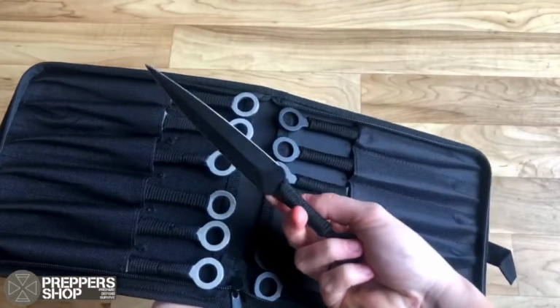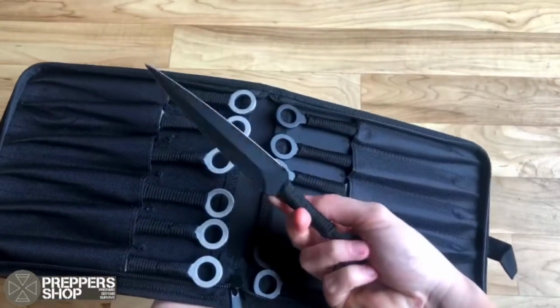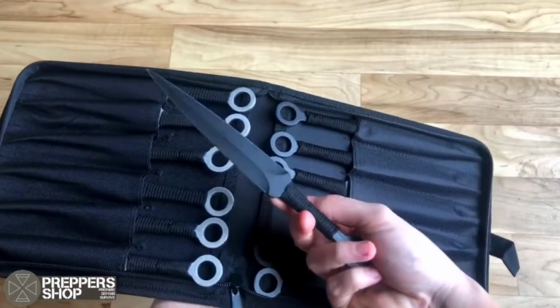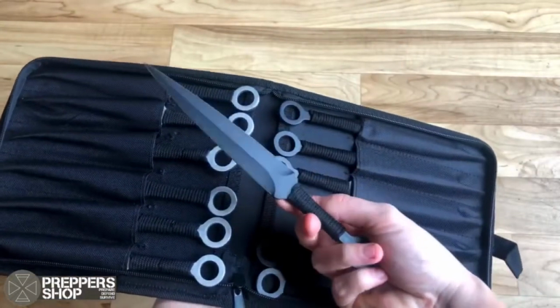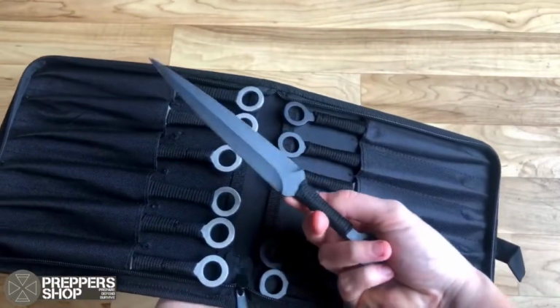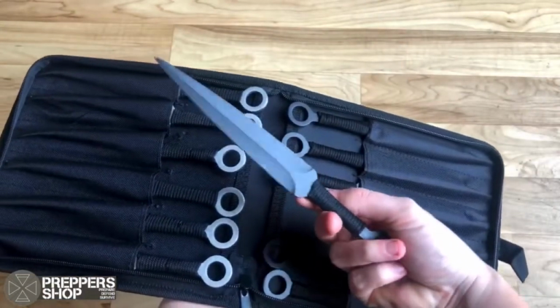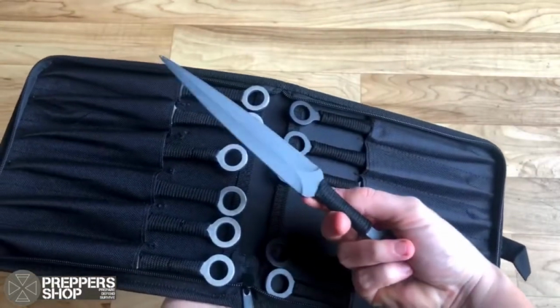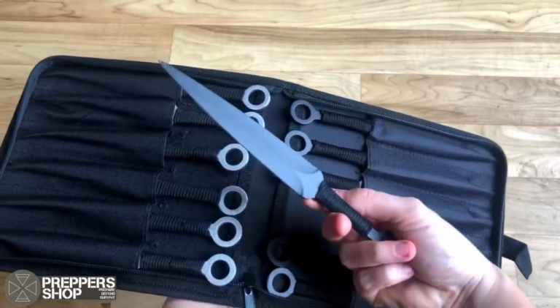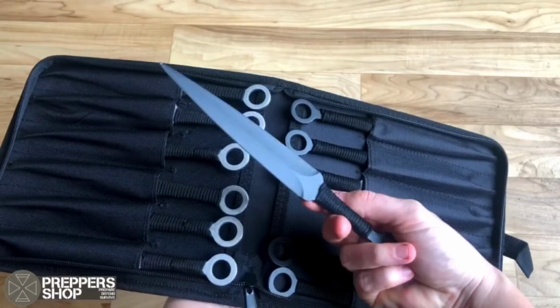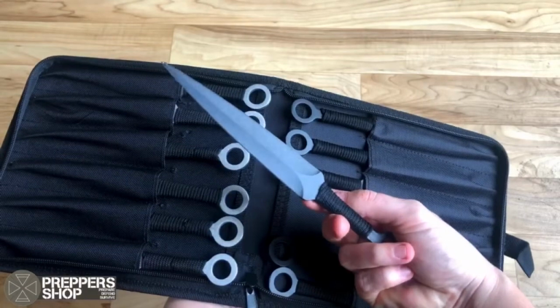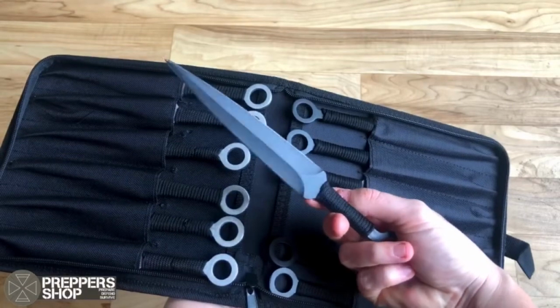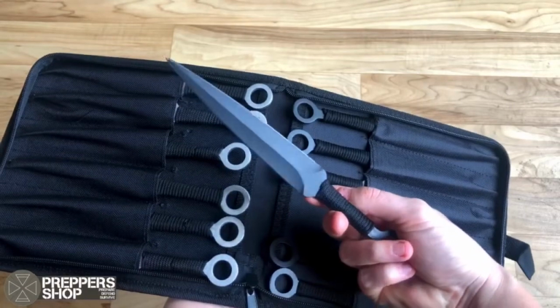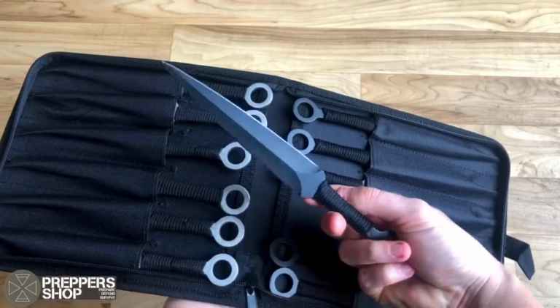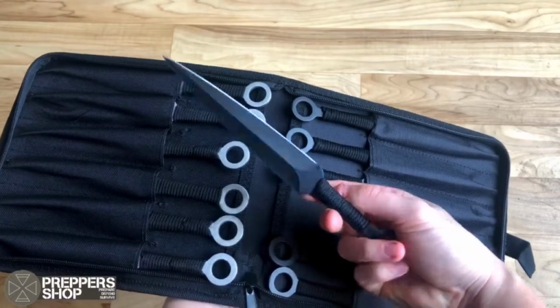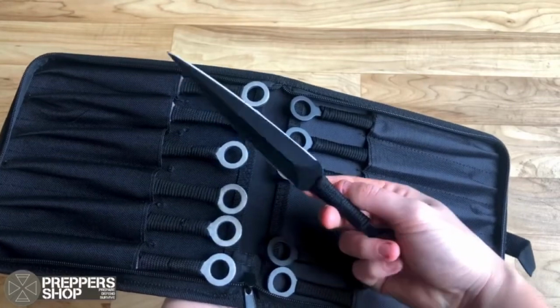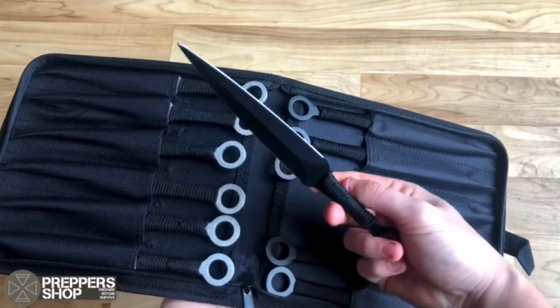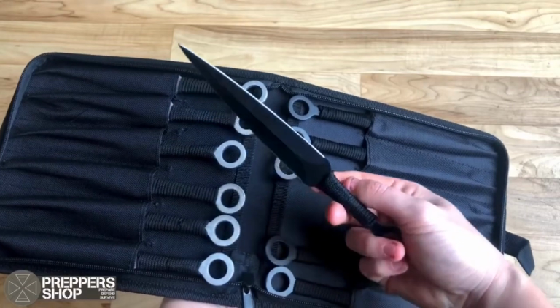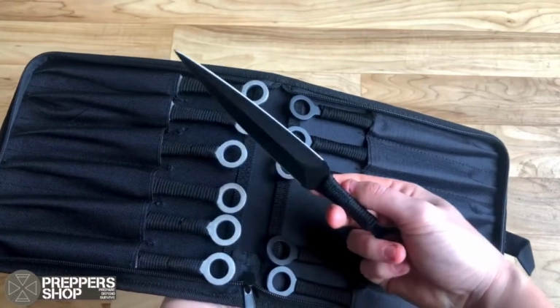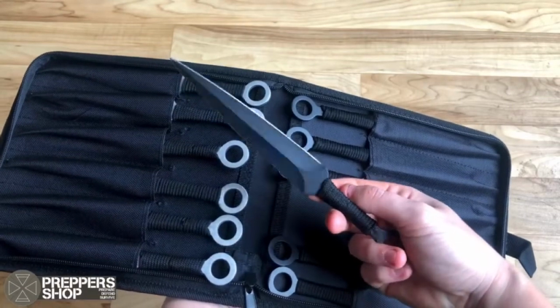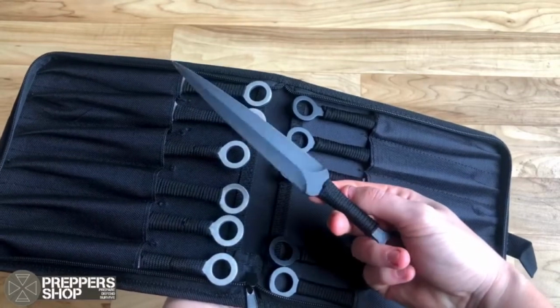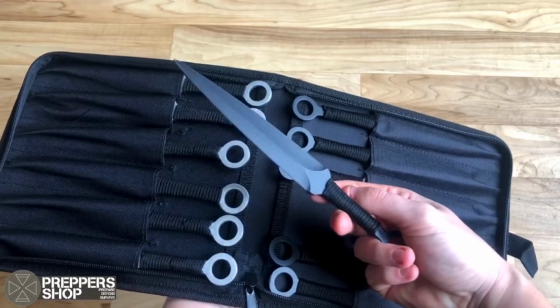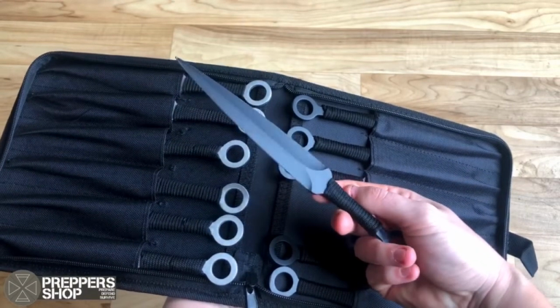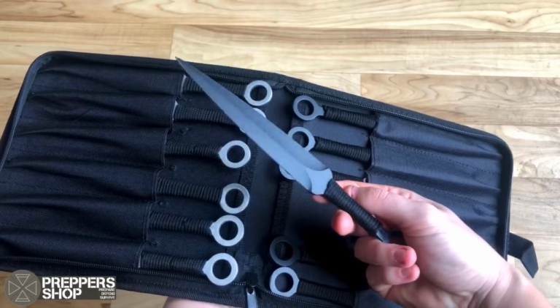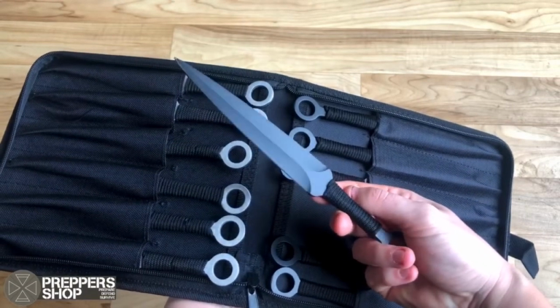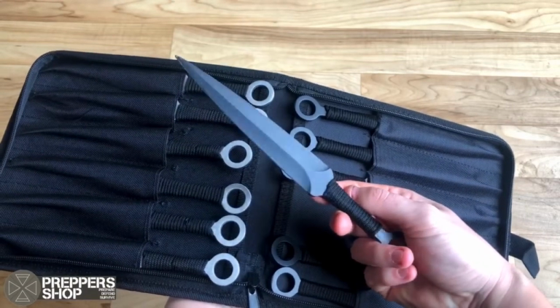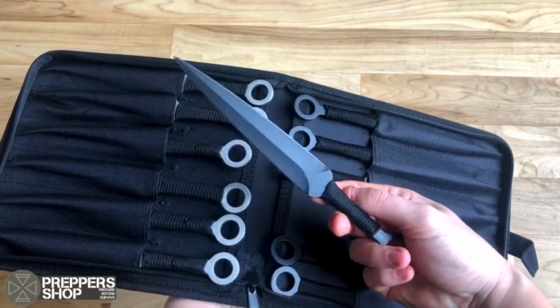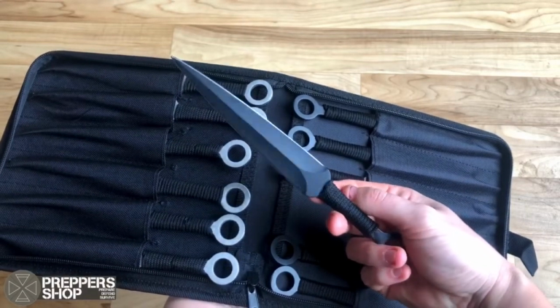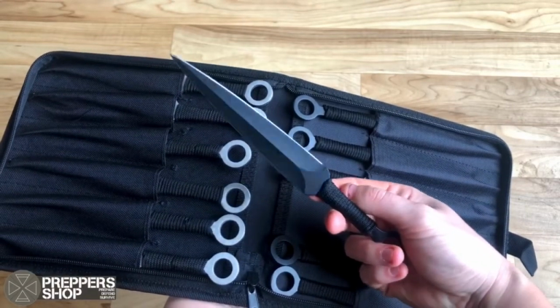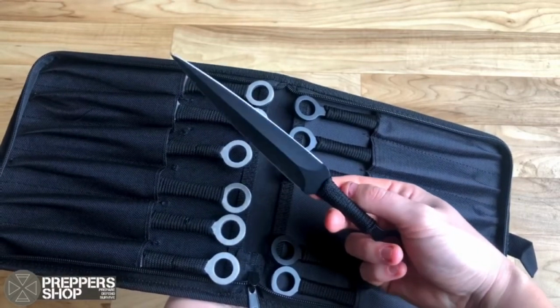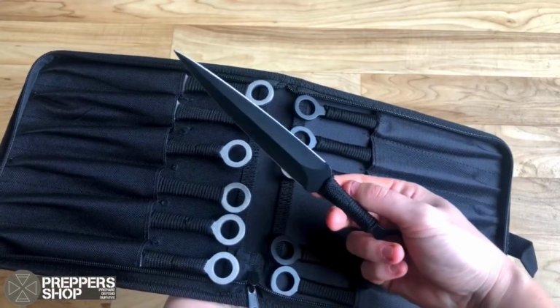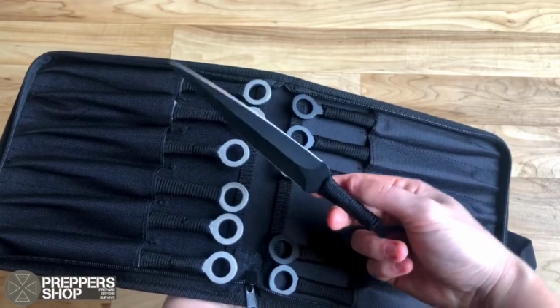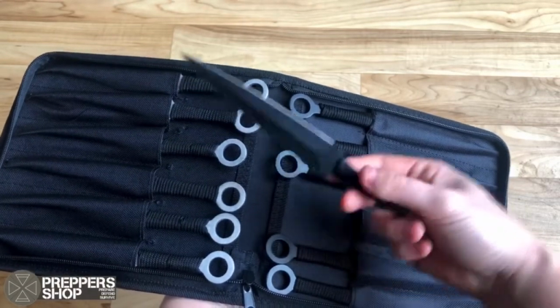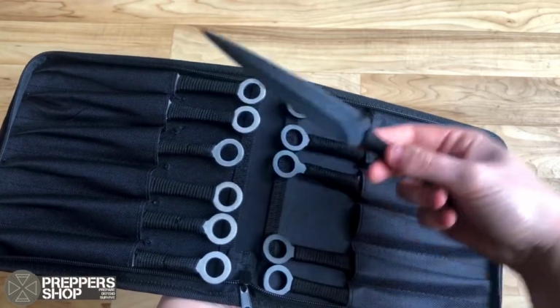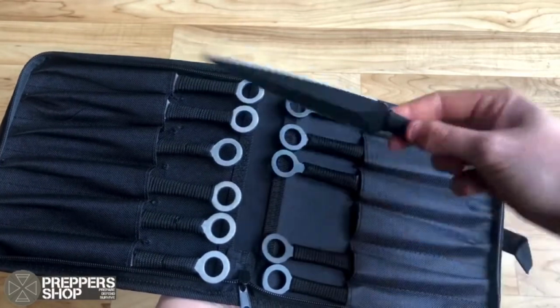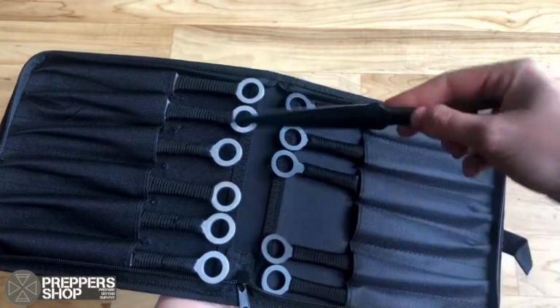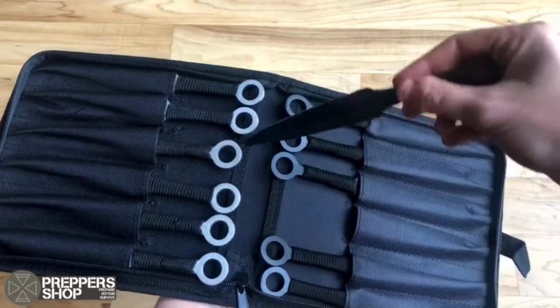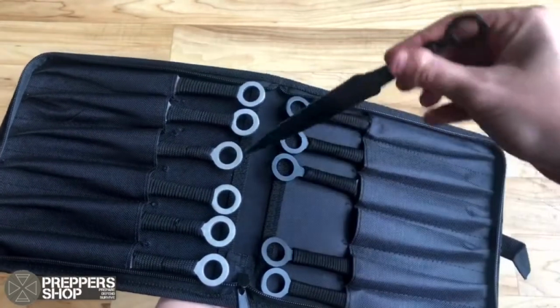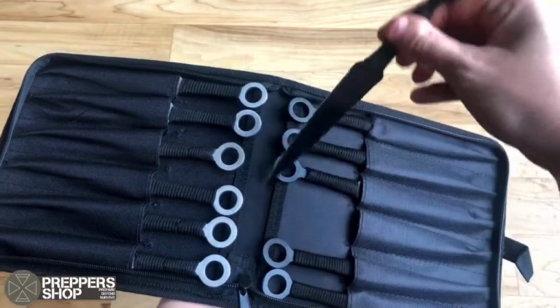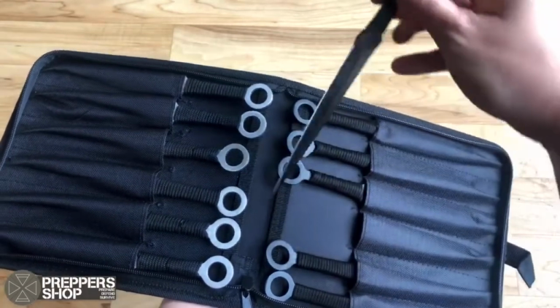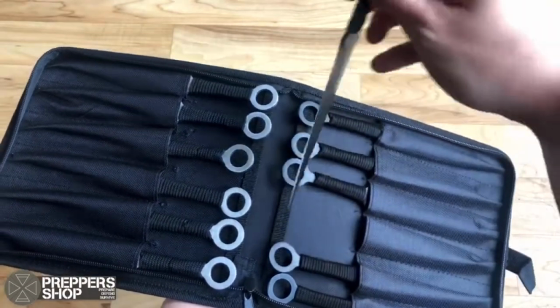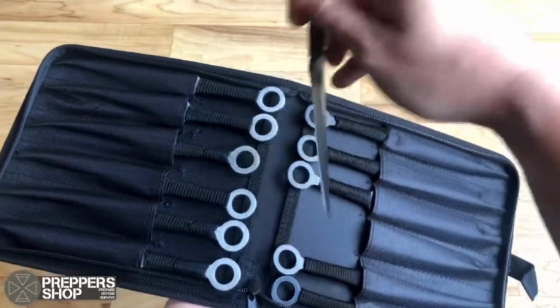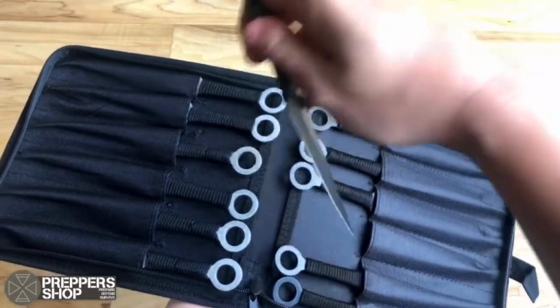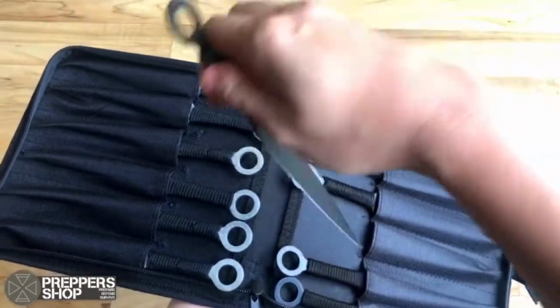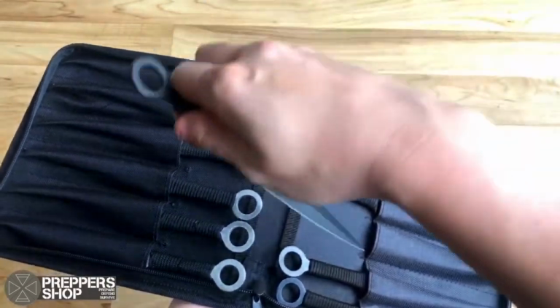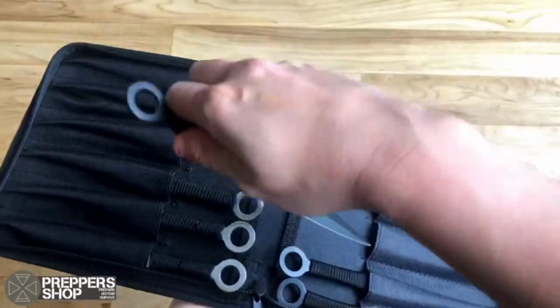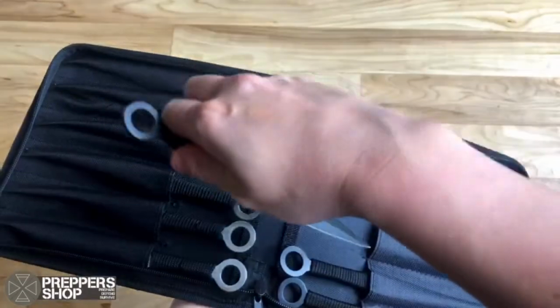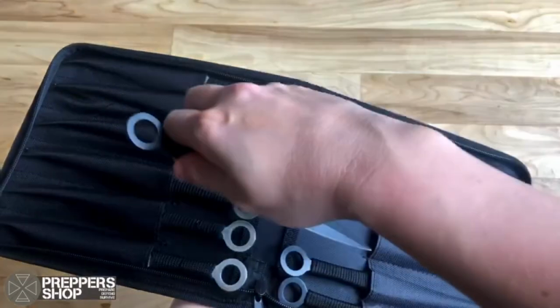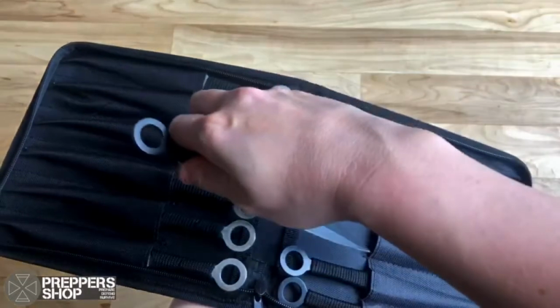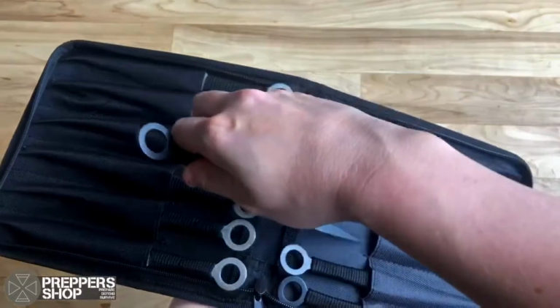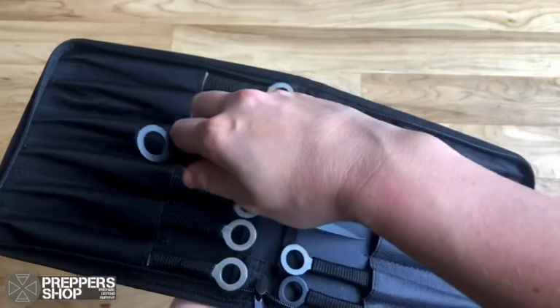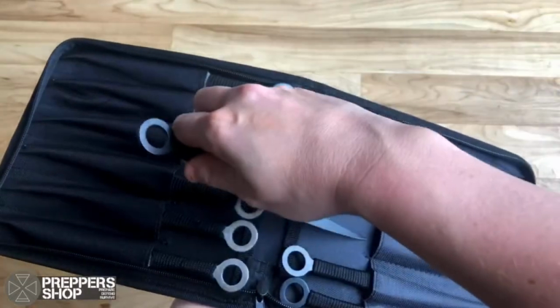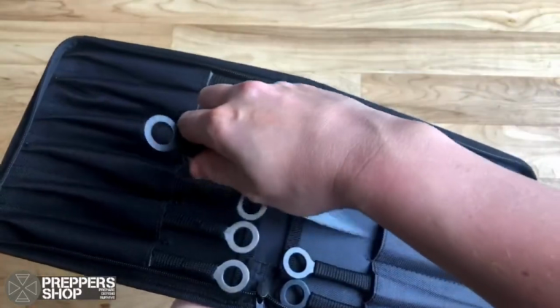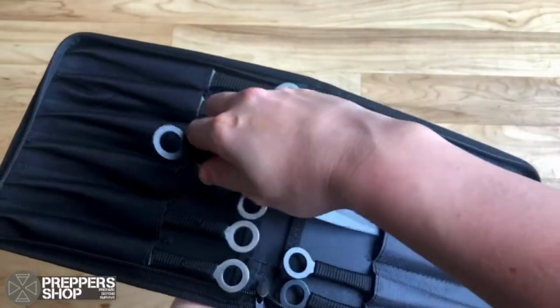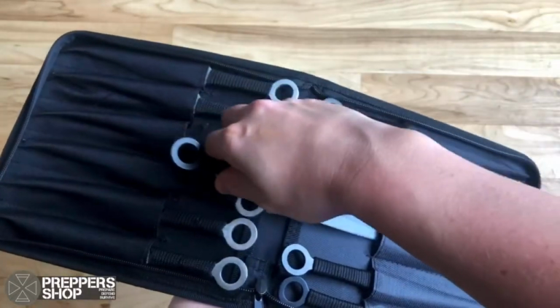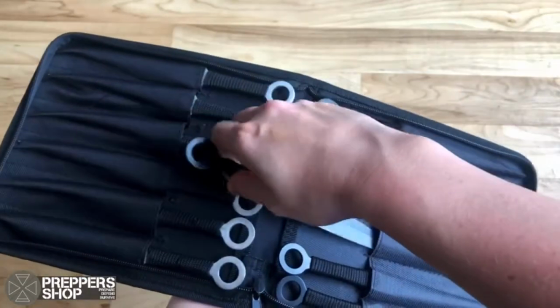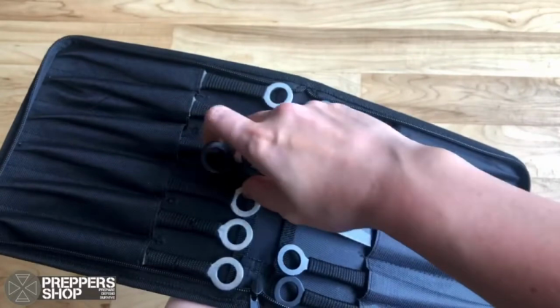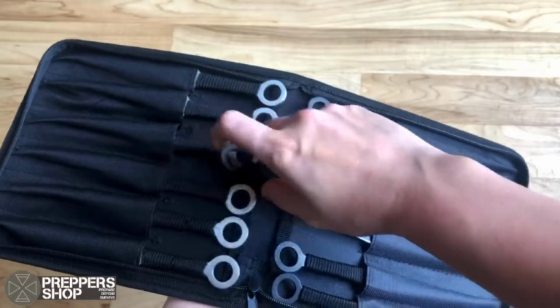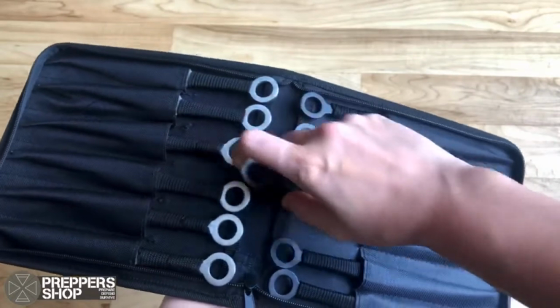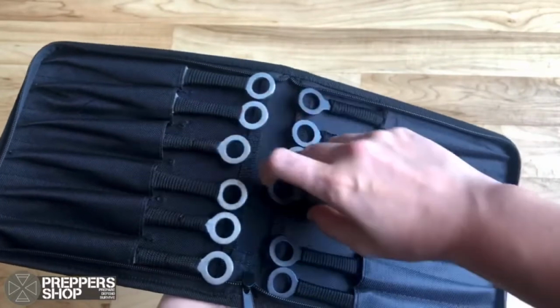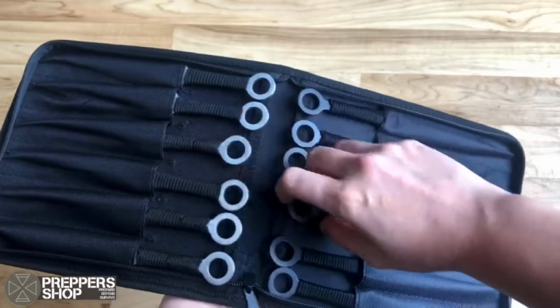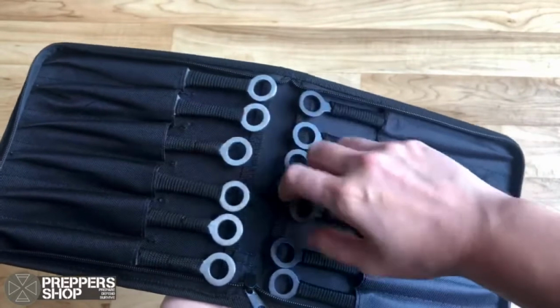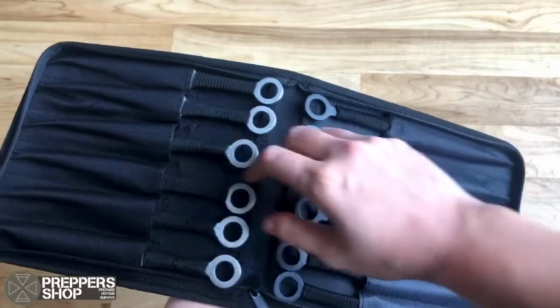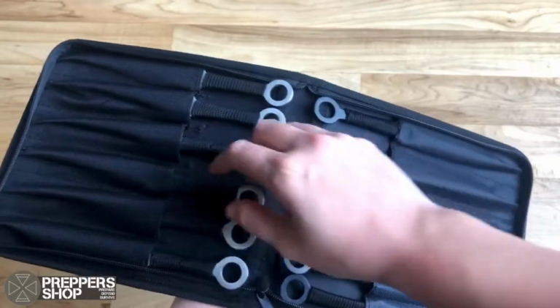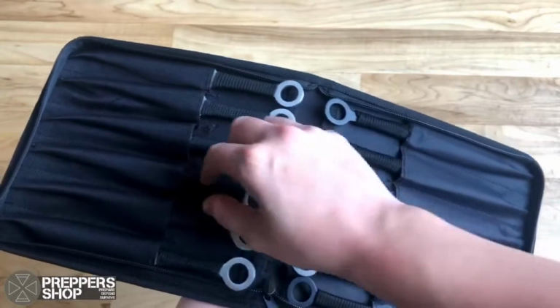This is a really sweet all-around throwing knife set. Head over to Prepper Shop UK for more information.